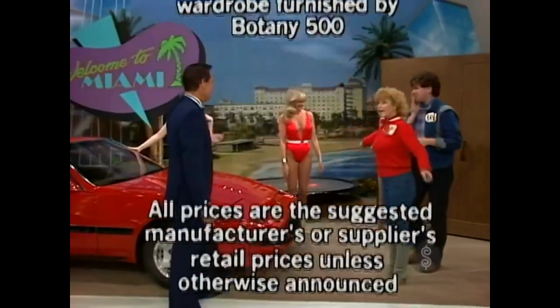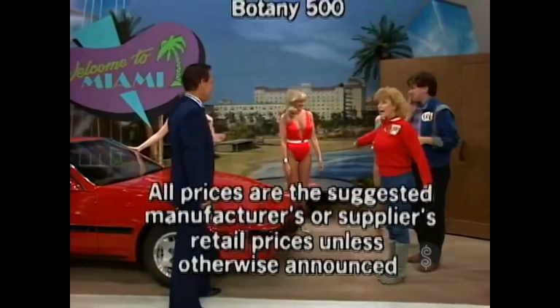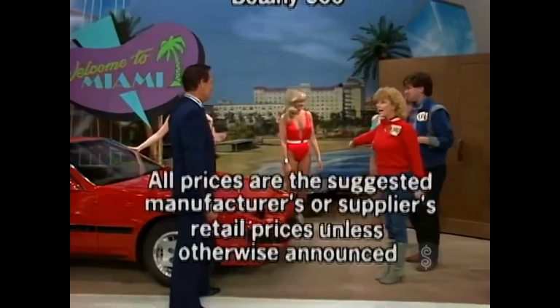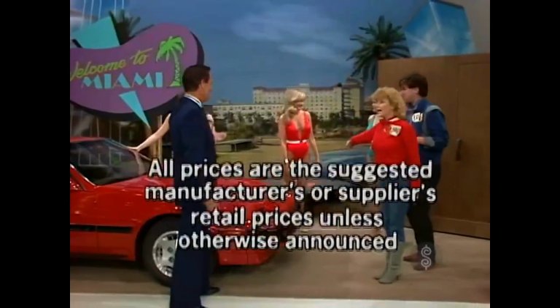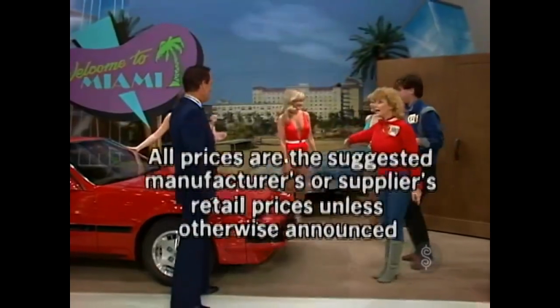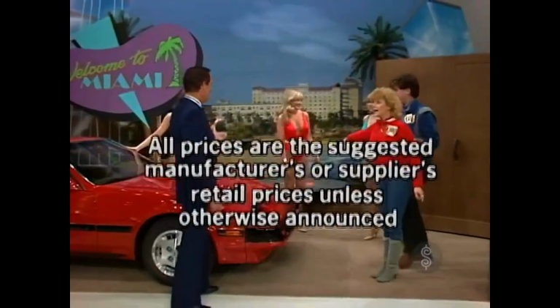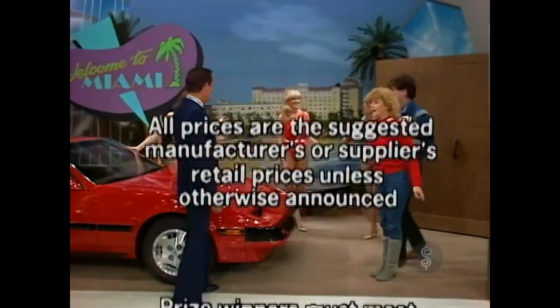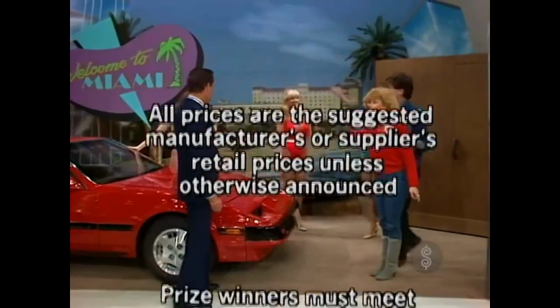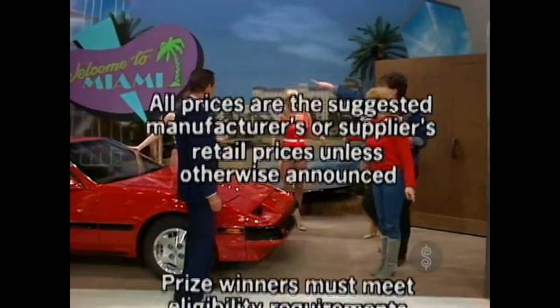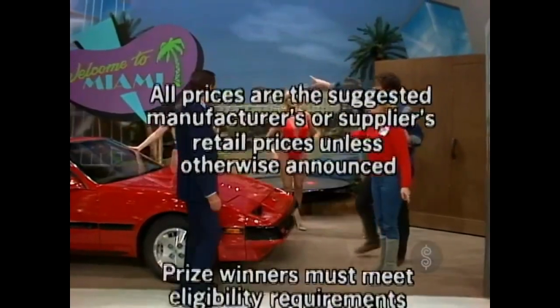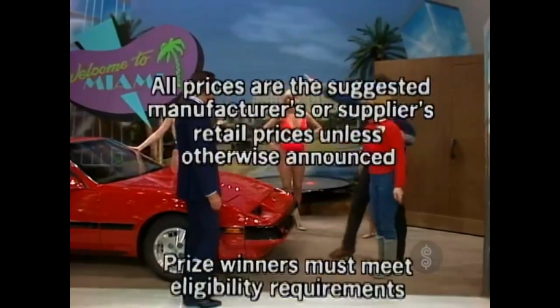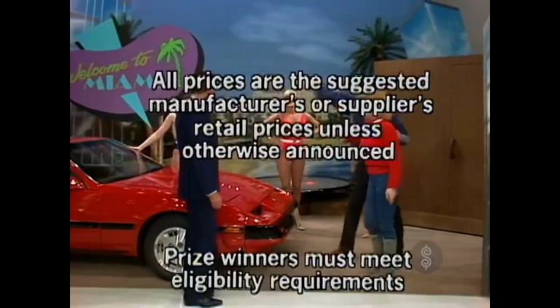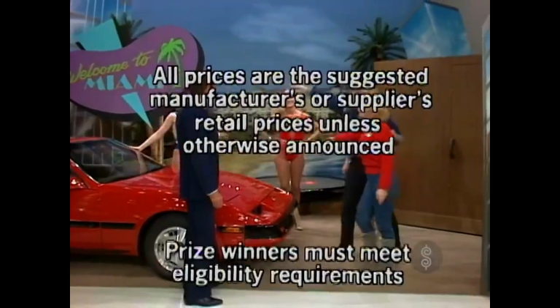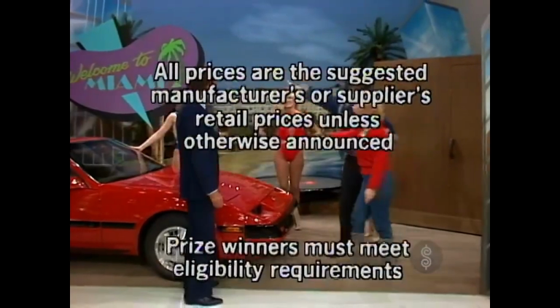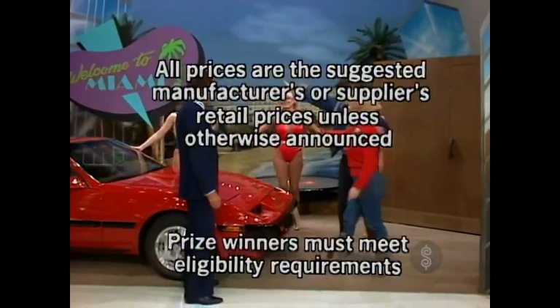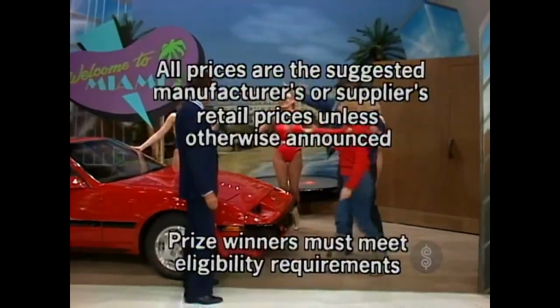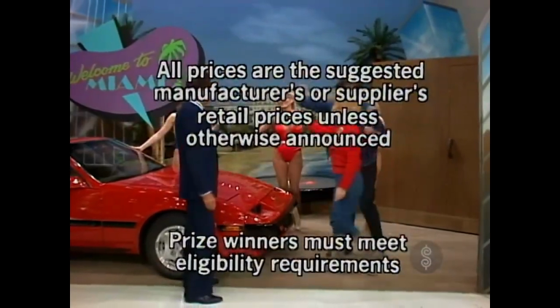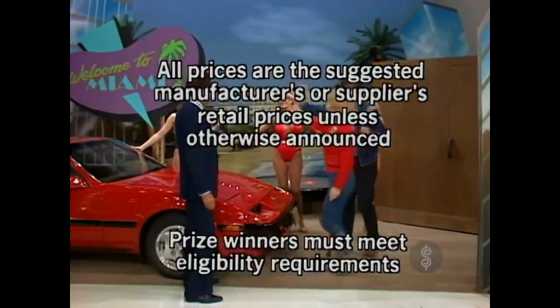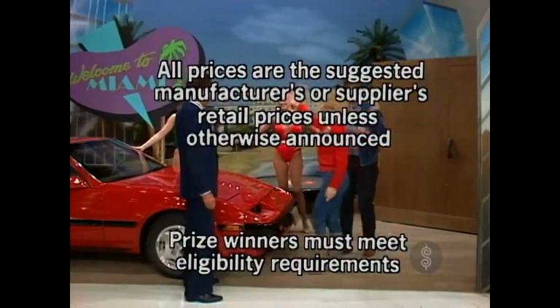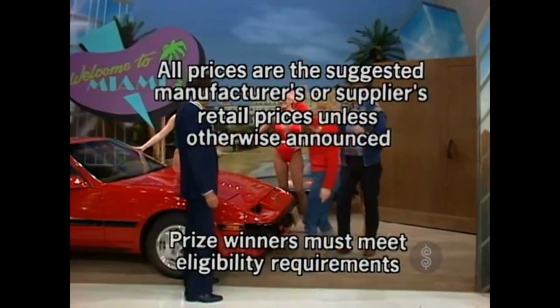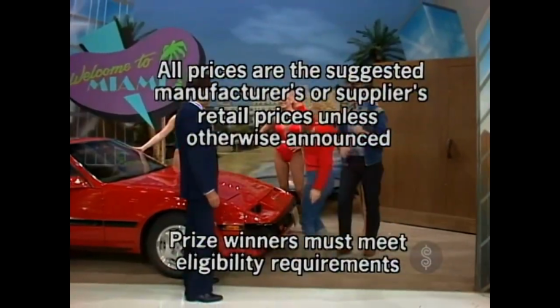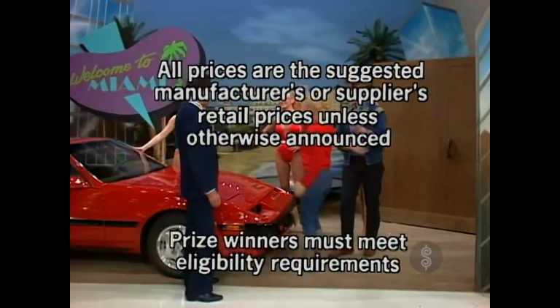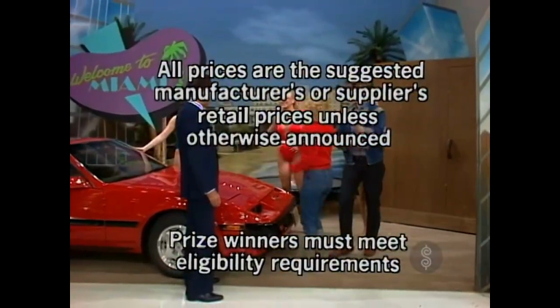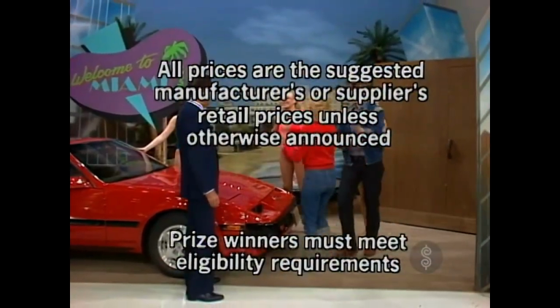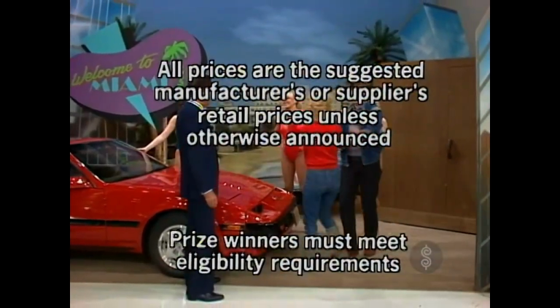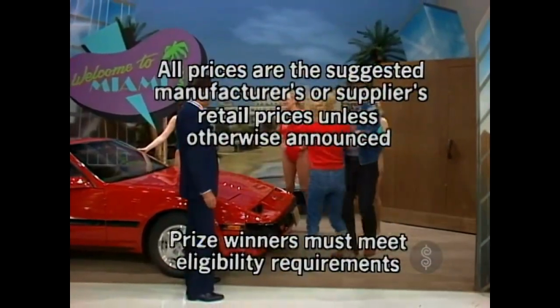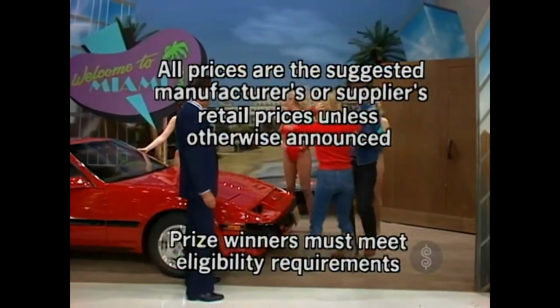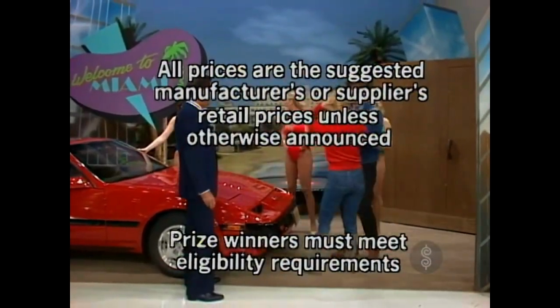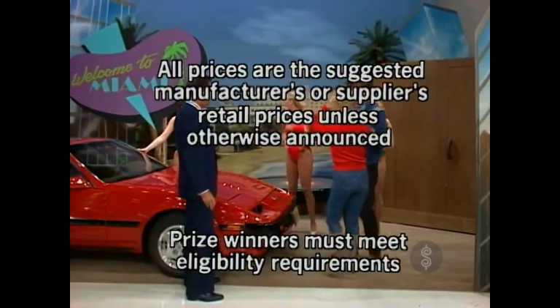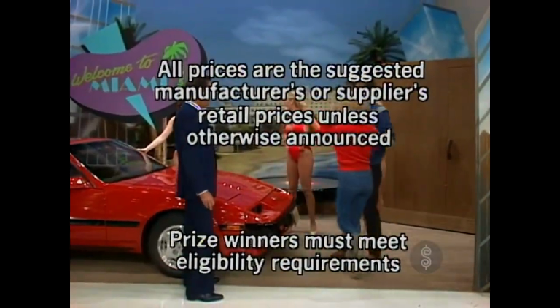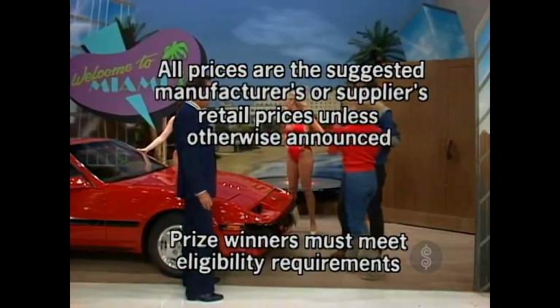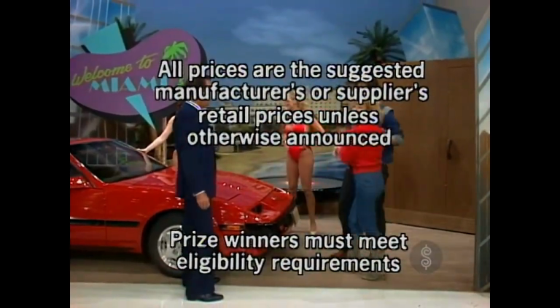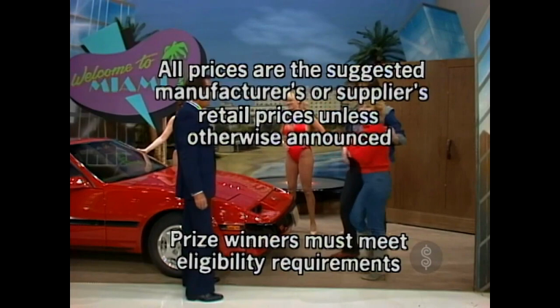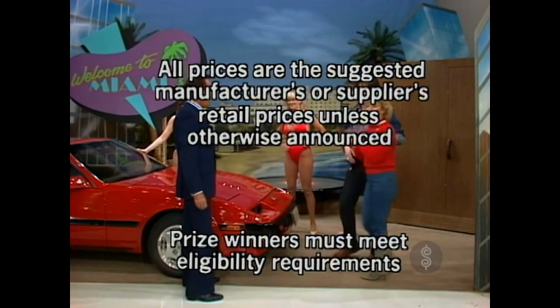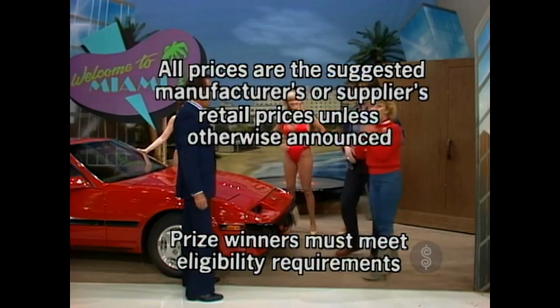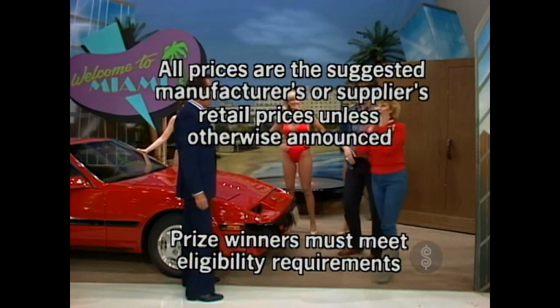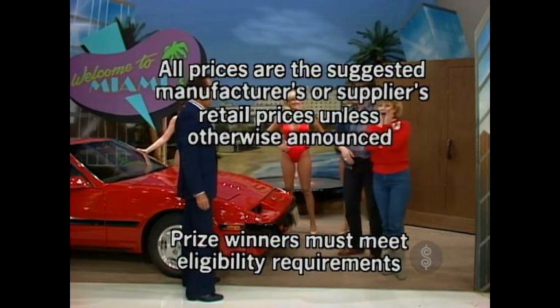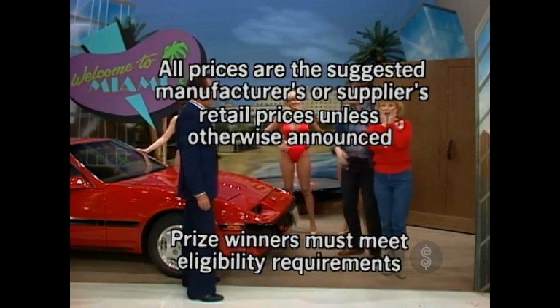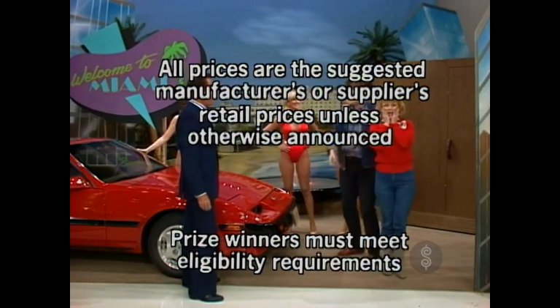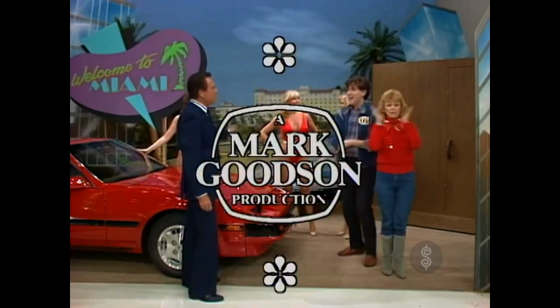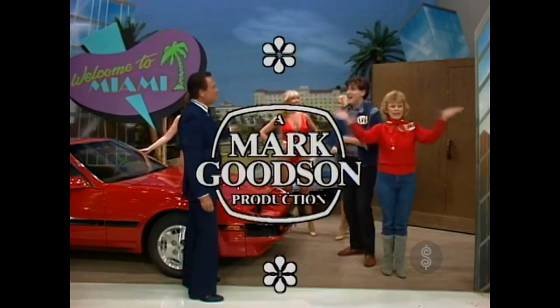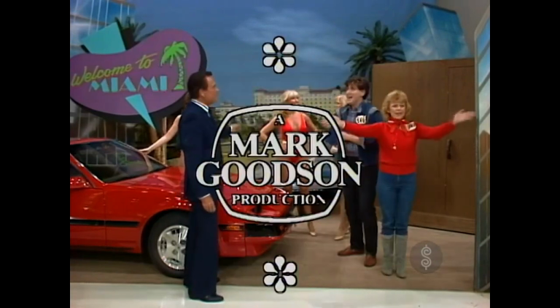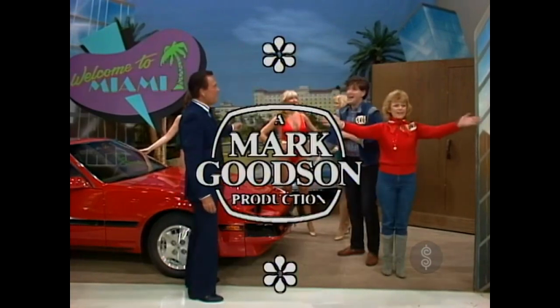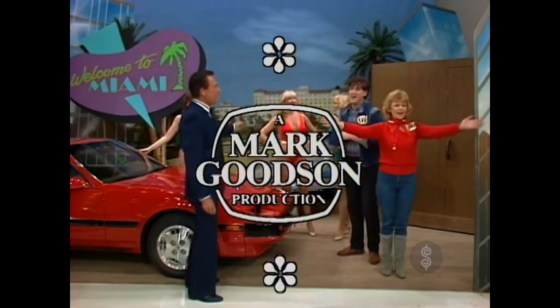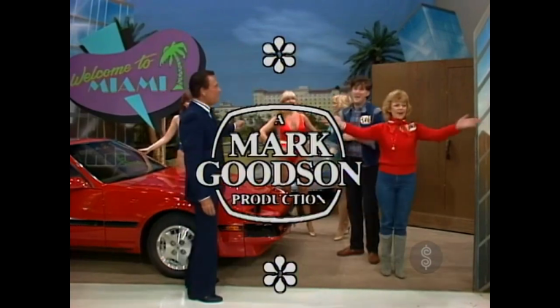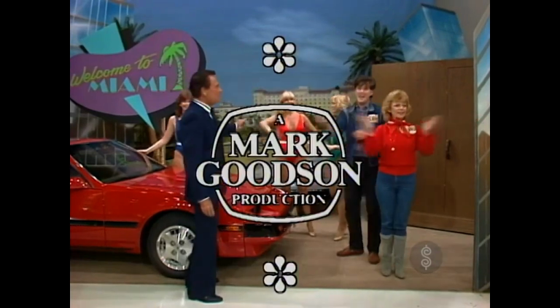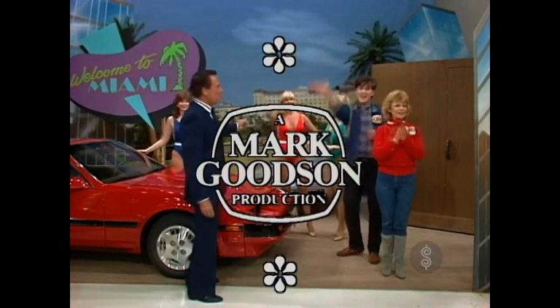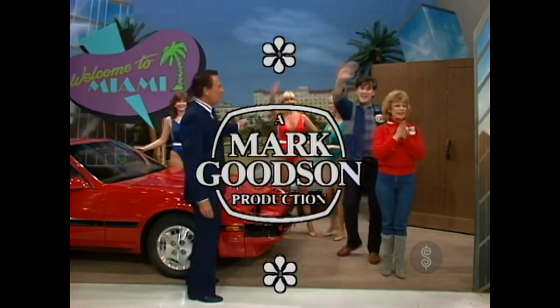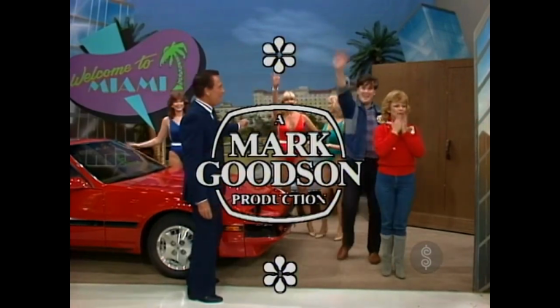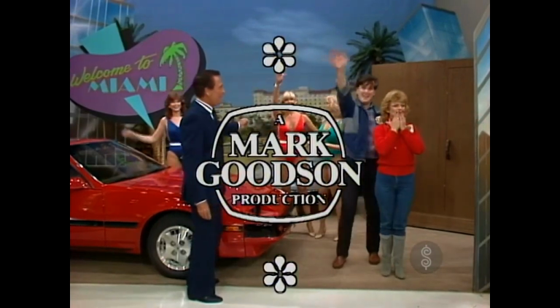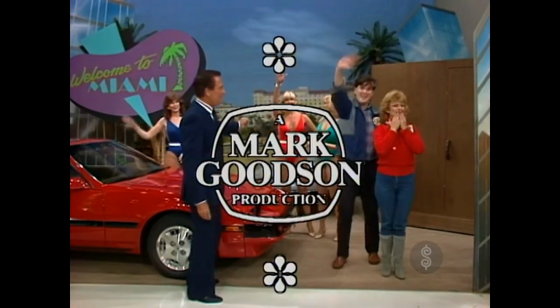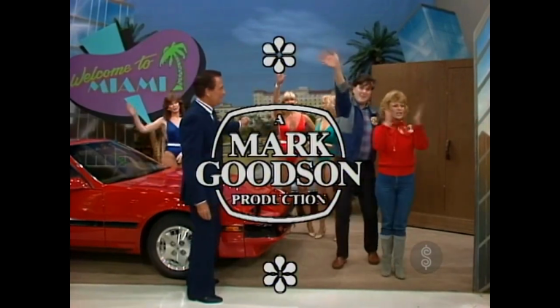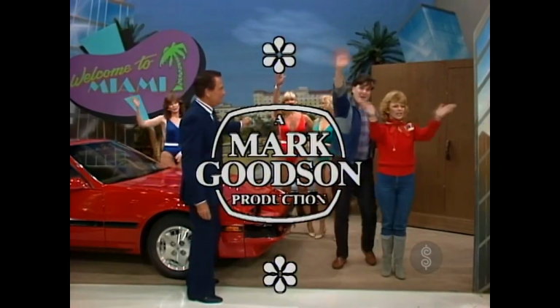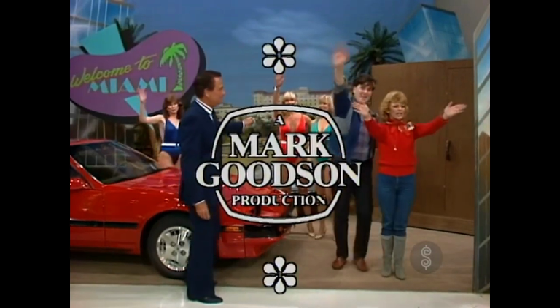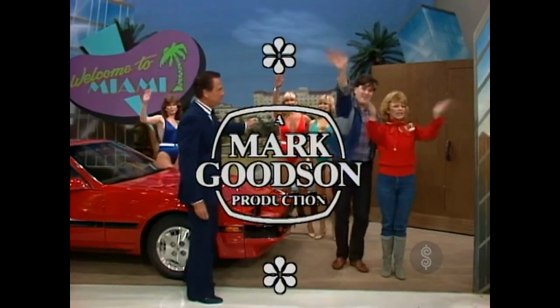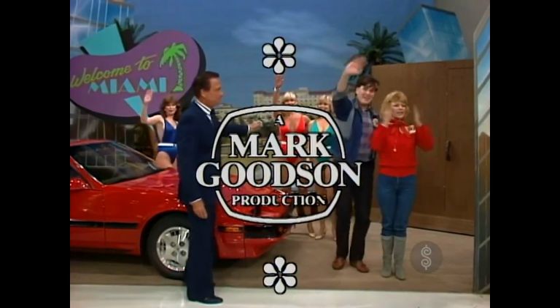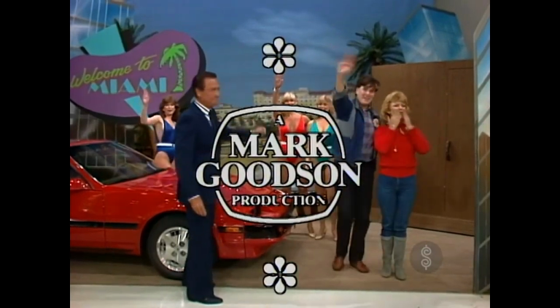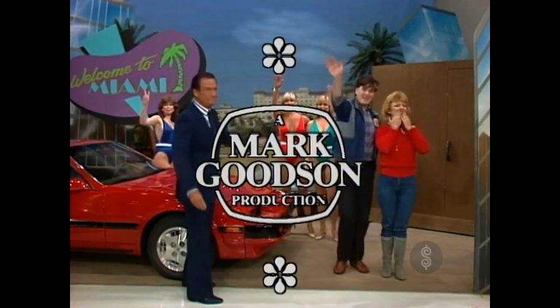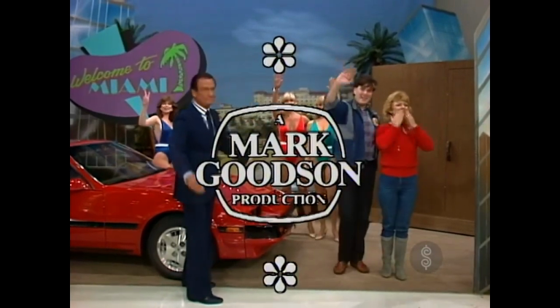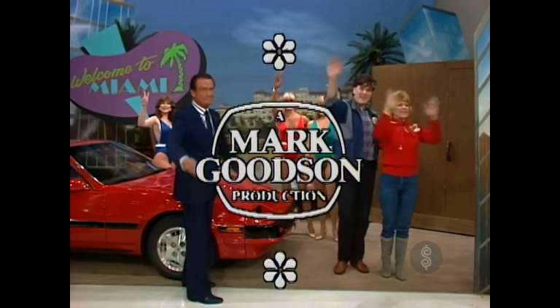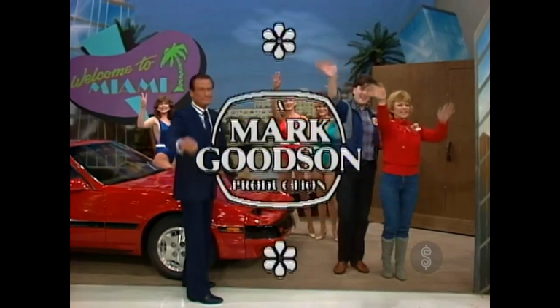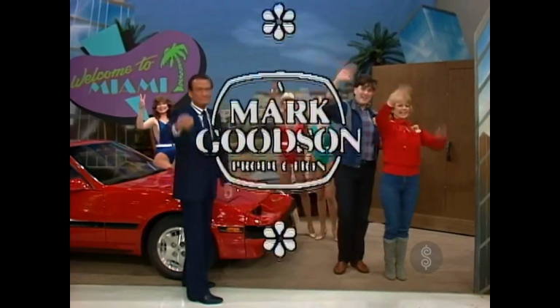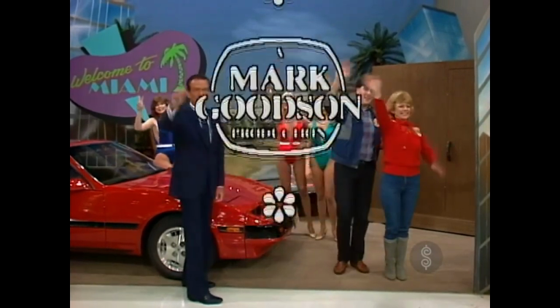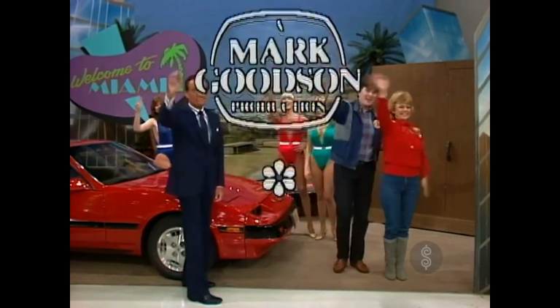This is Johnny Olsen speaking for The Price is Right, a Mark Goodson television production.